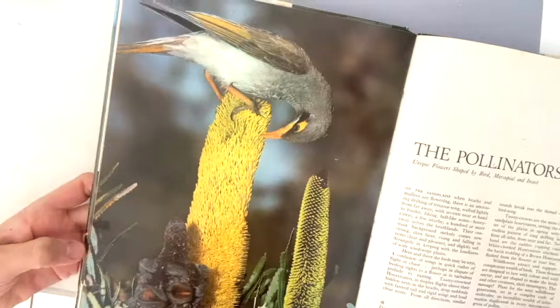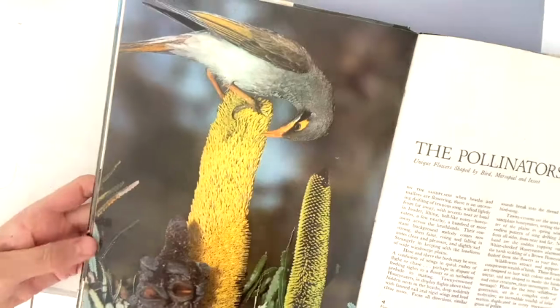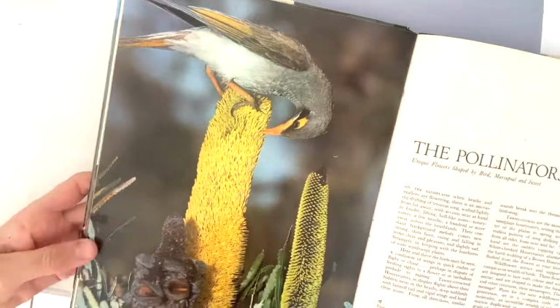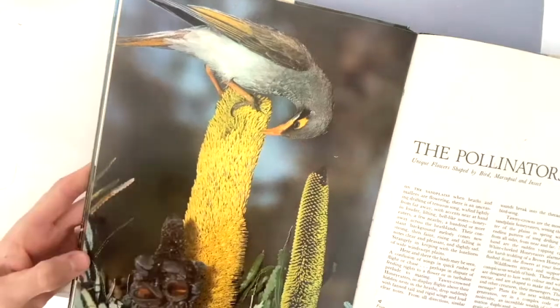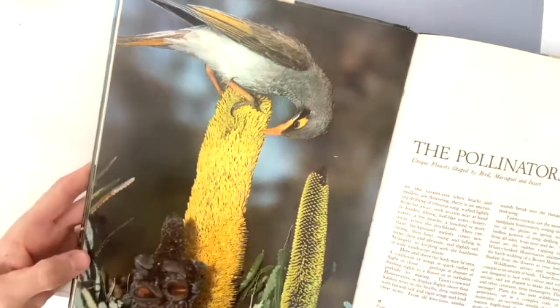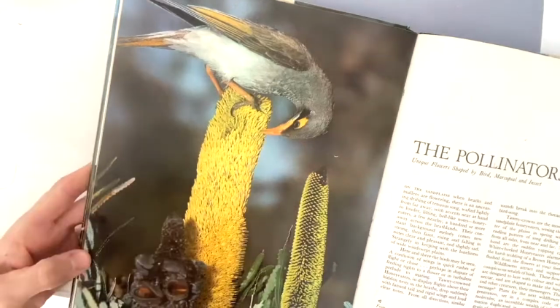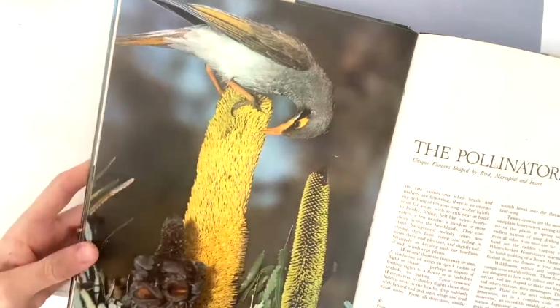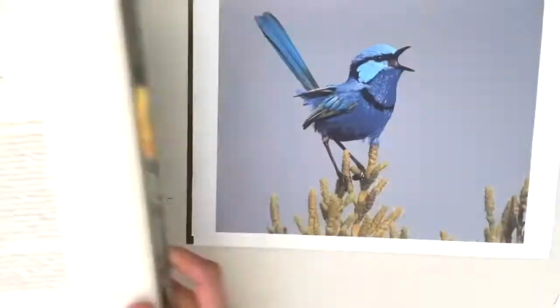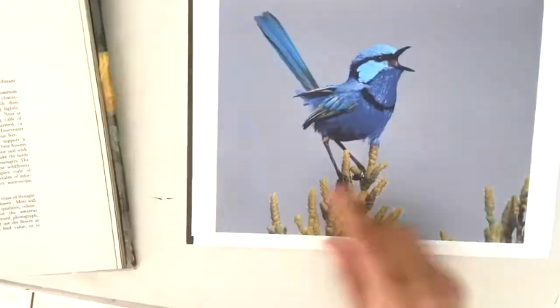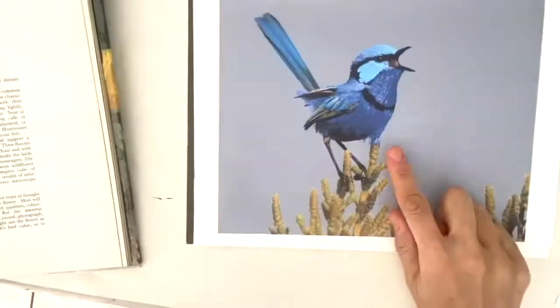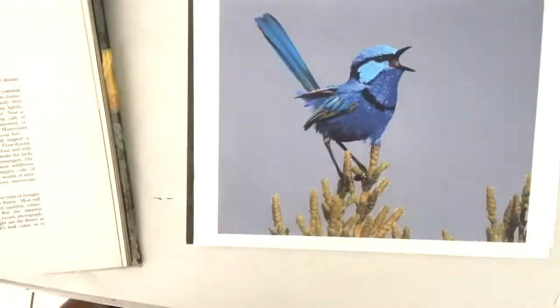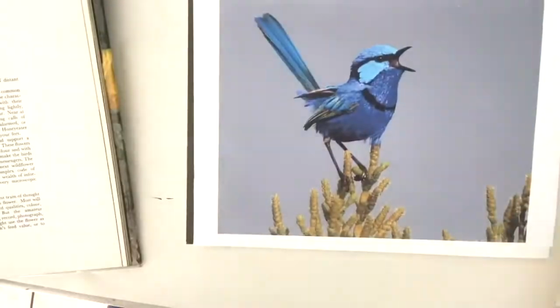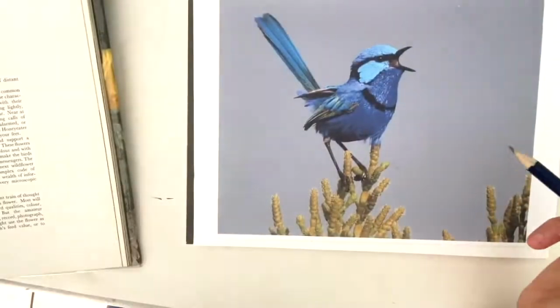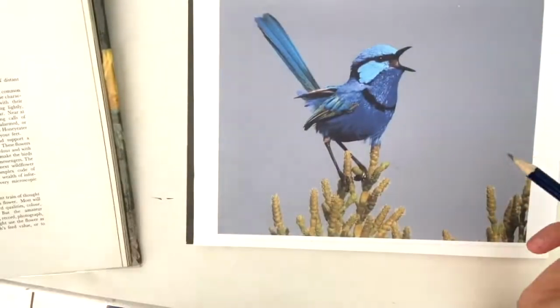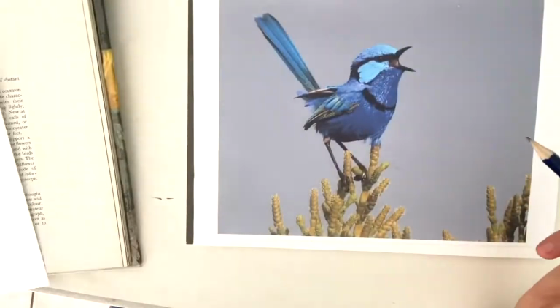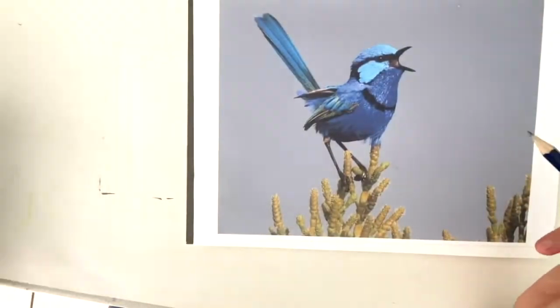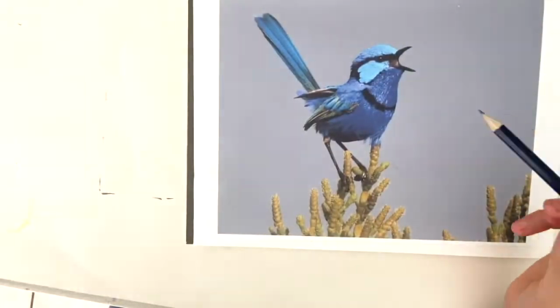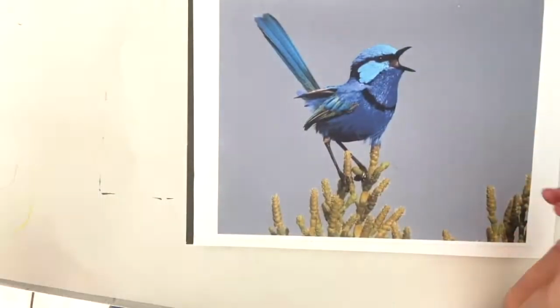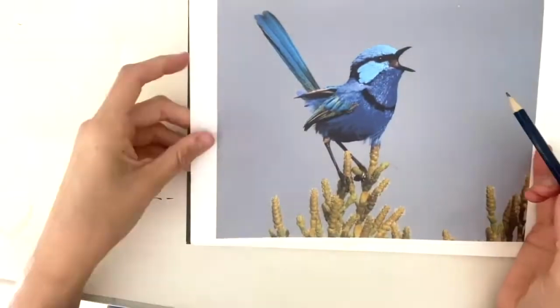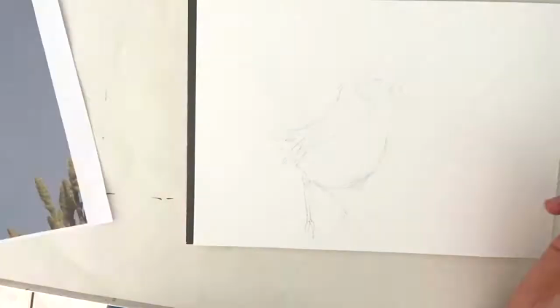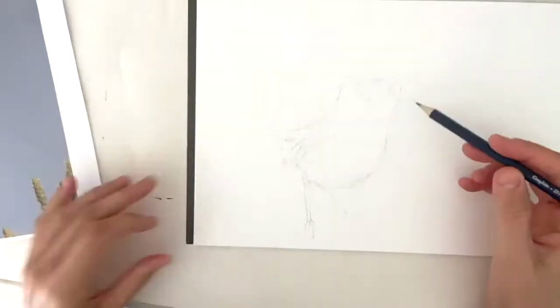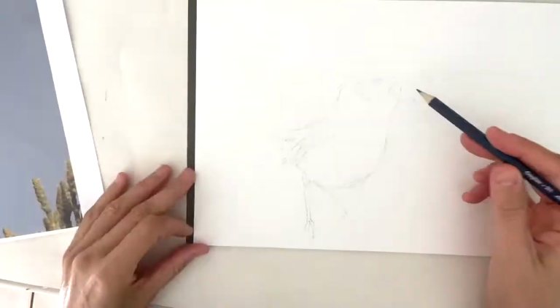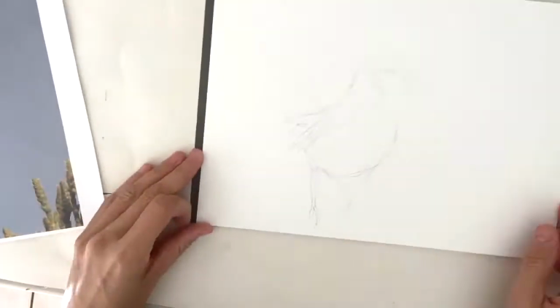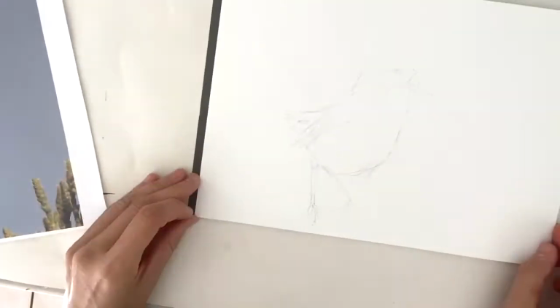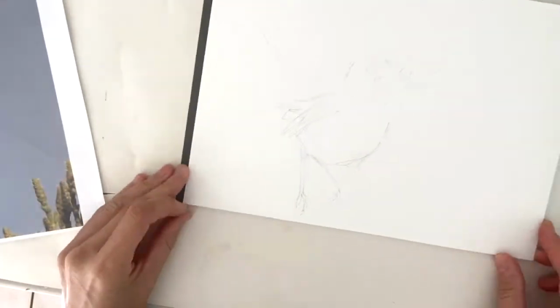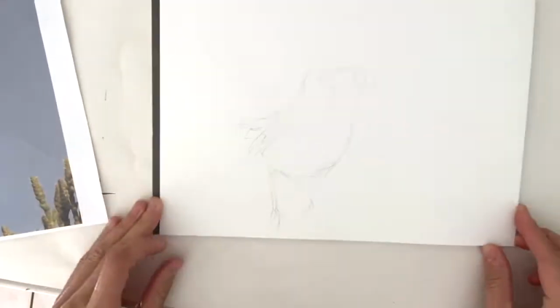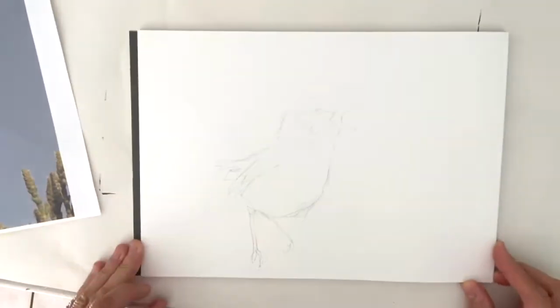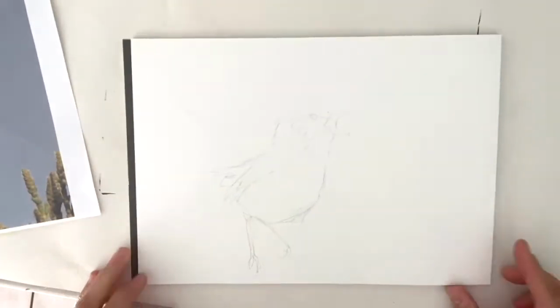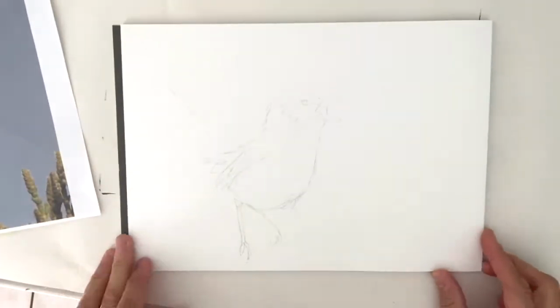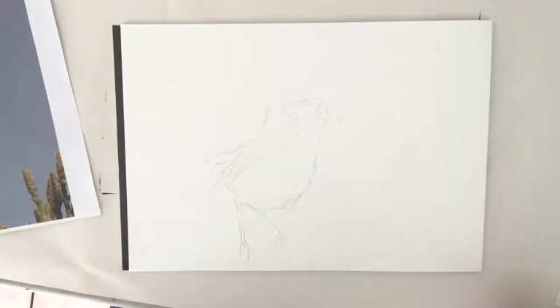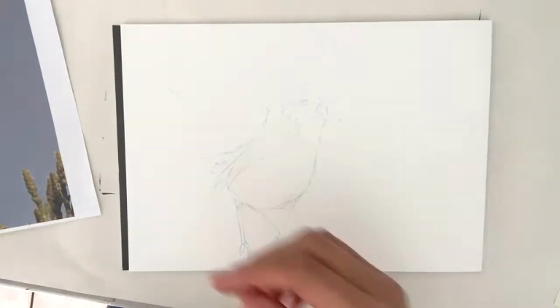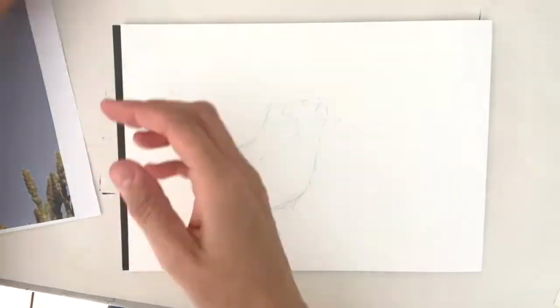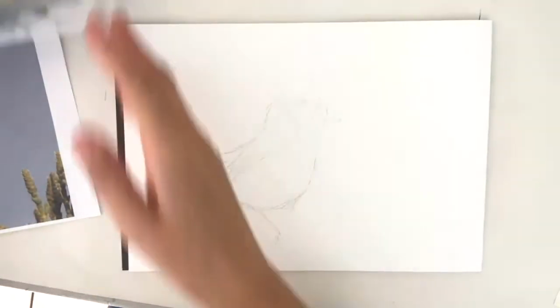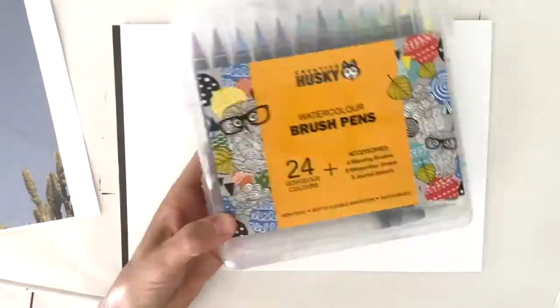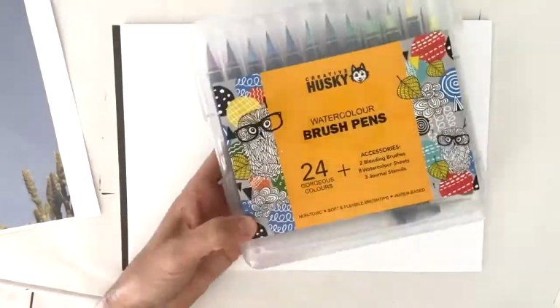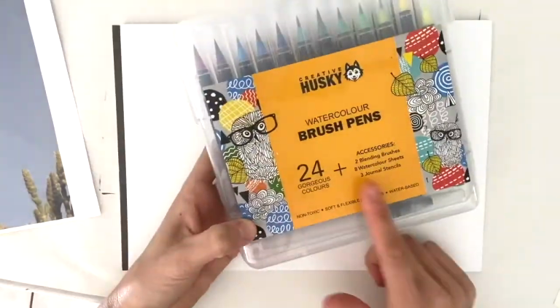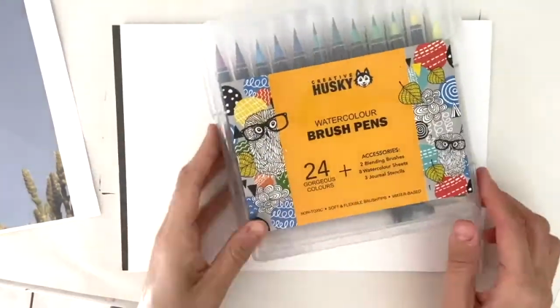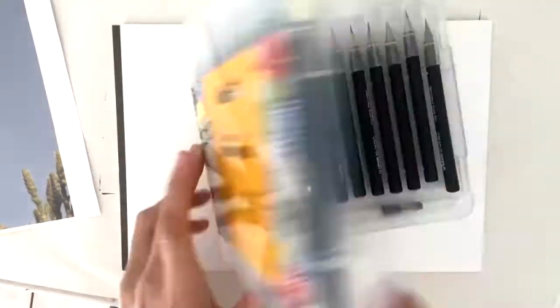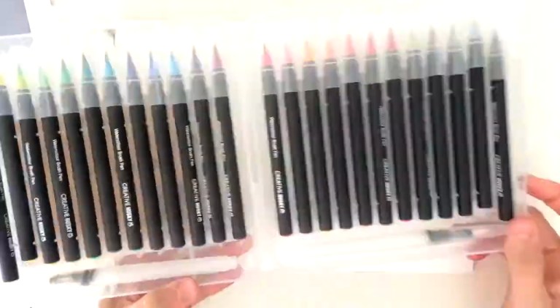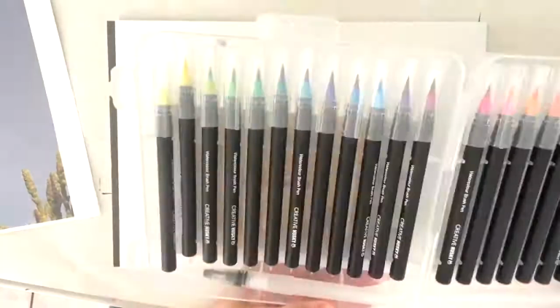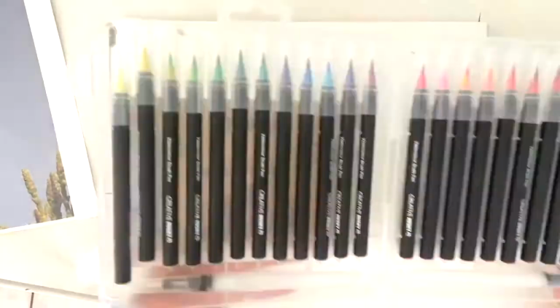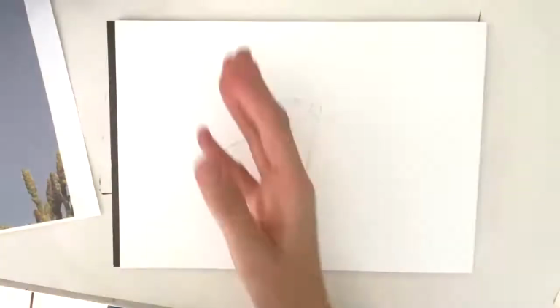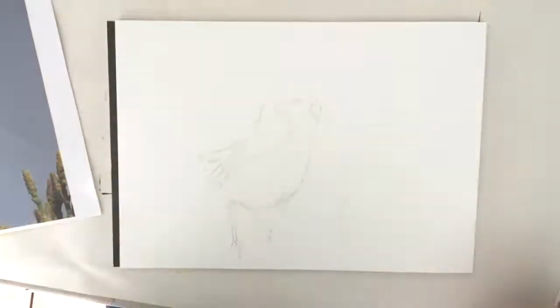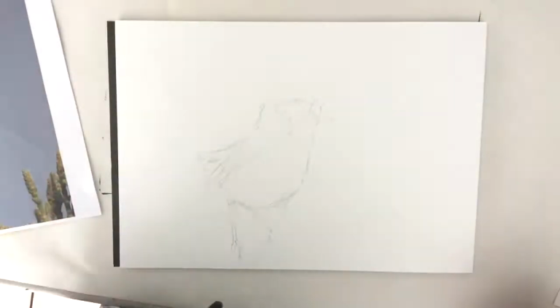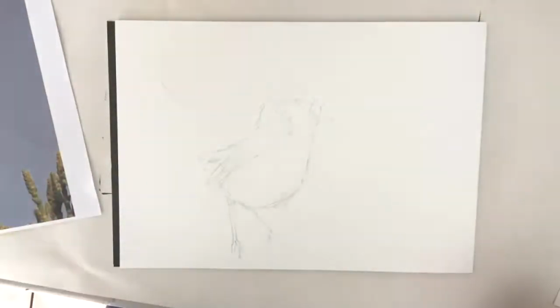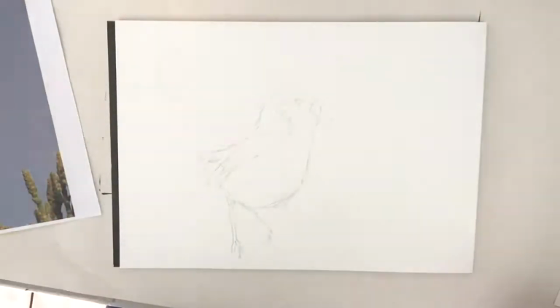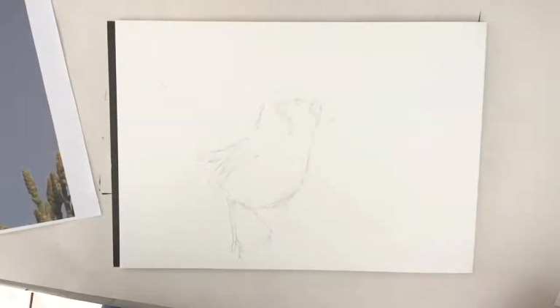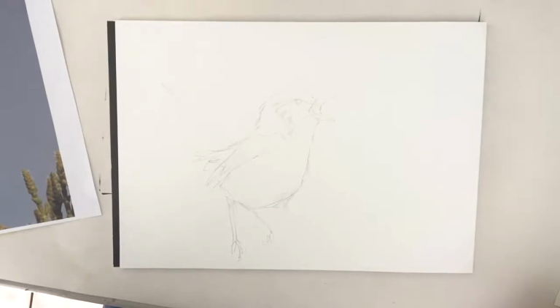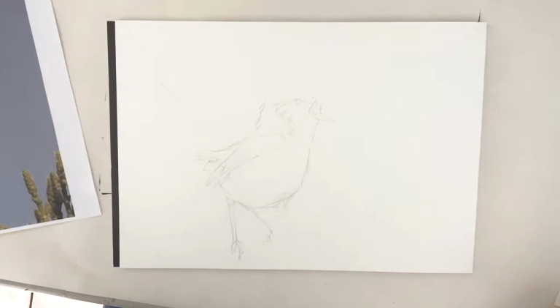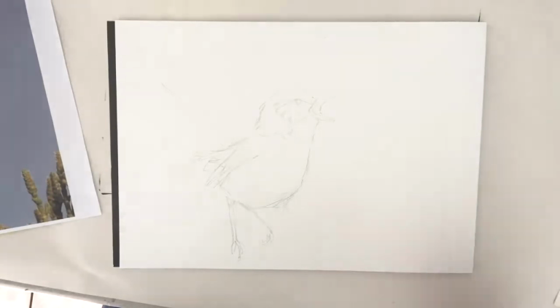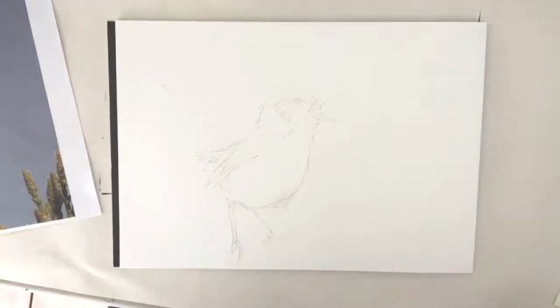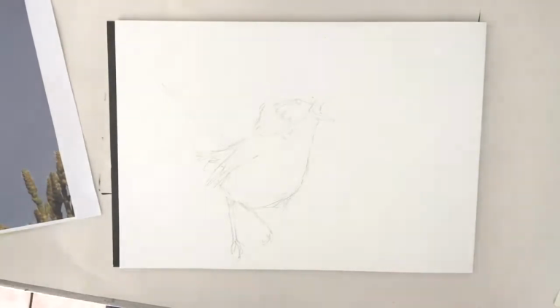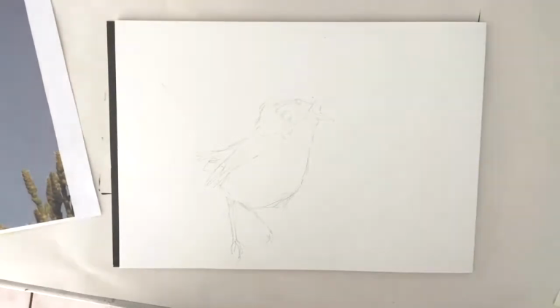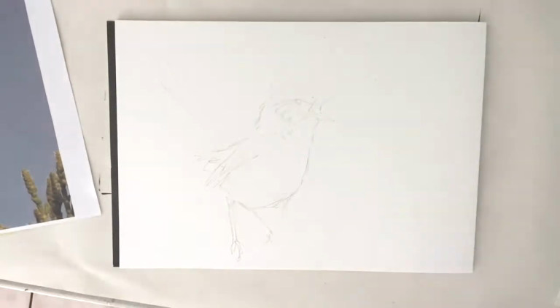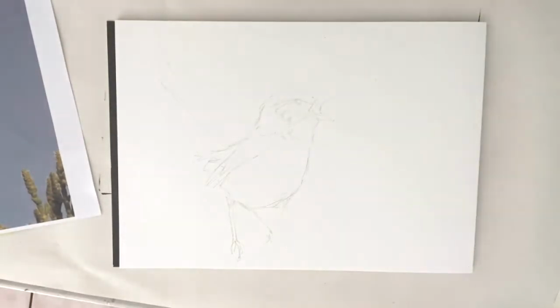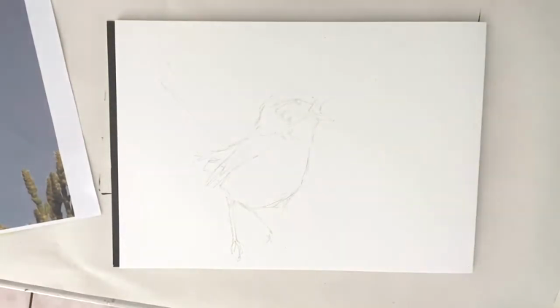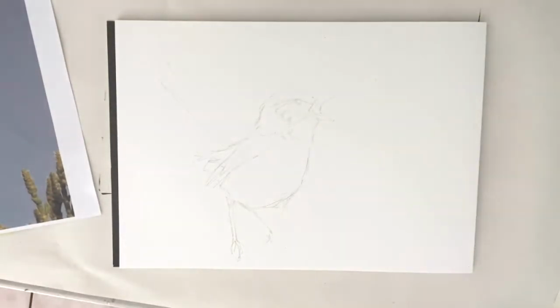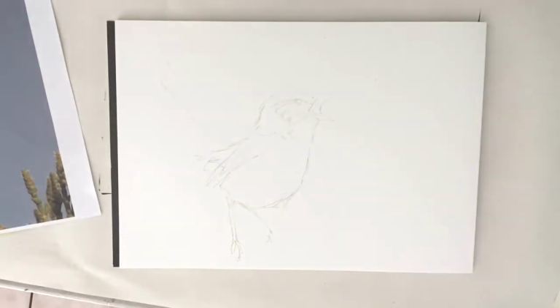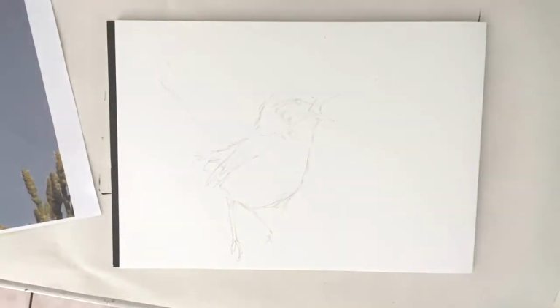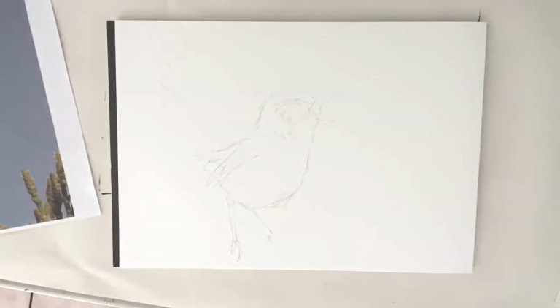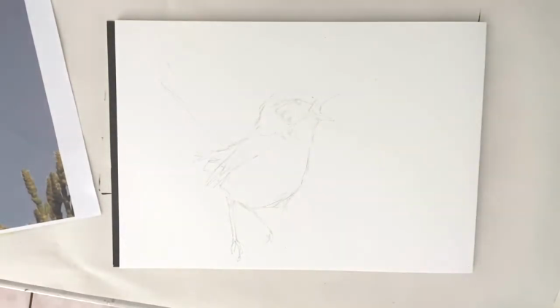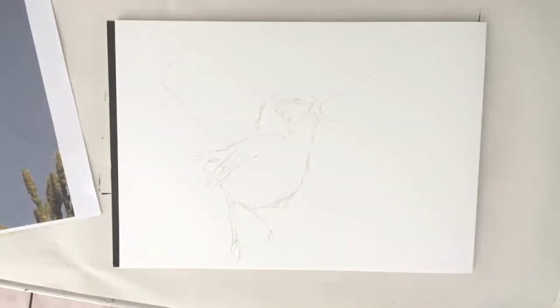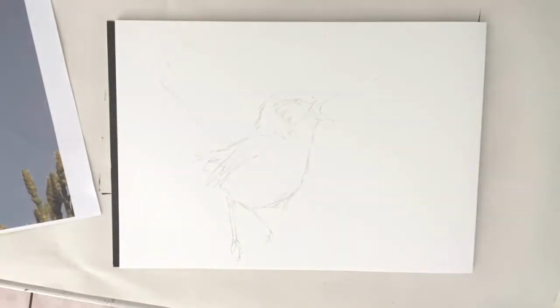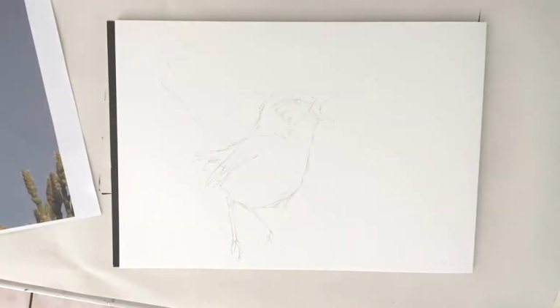Hey friends, grab a cuppa, piece of paper, pencil and your paints and sit down with me to create a work of art.